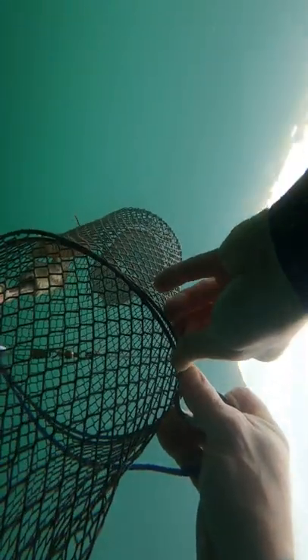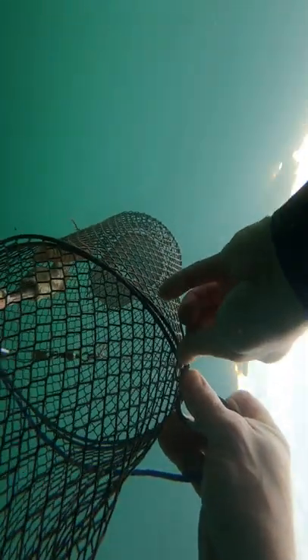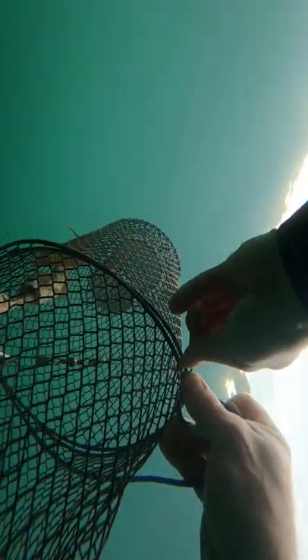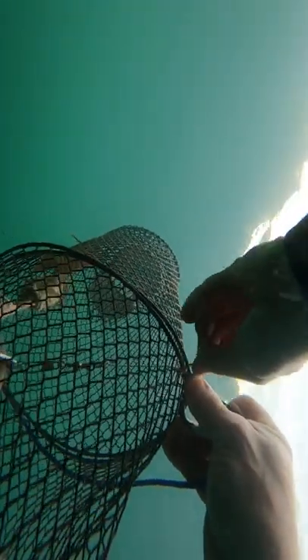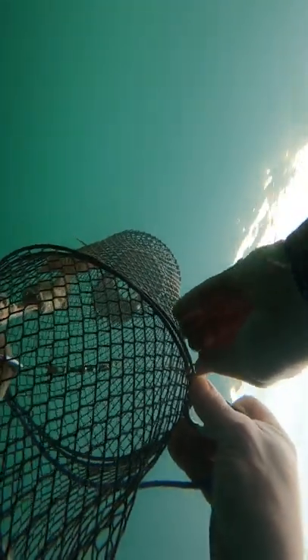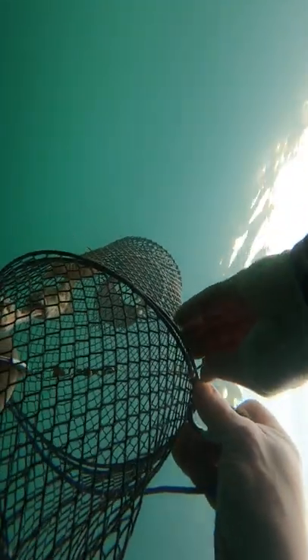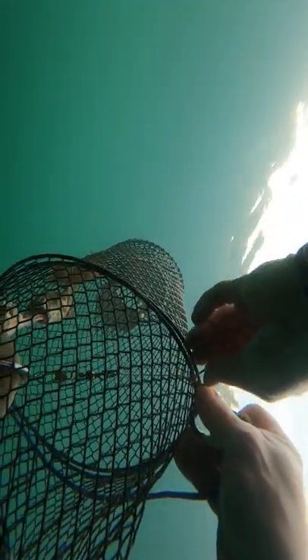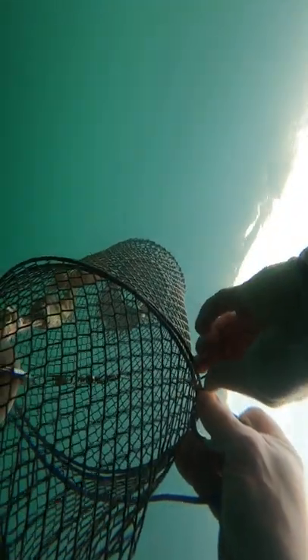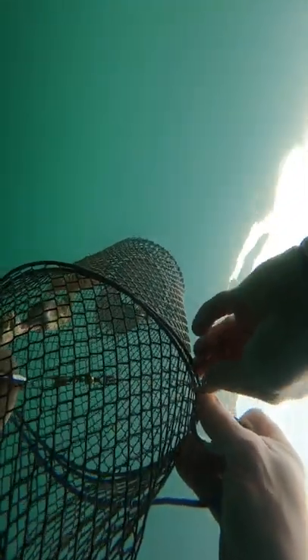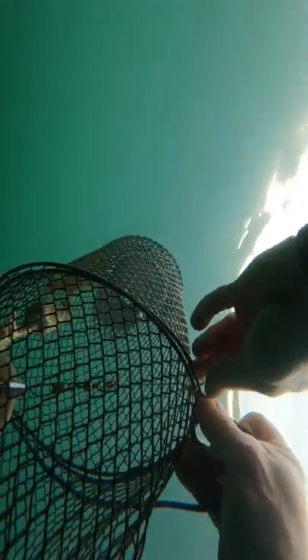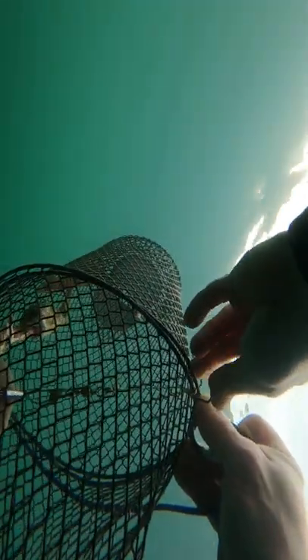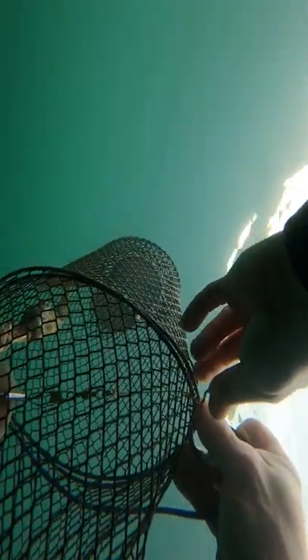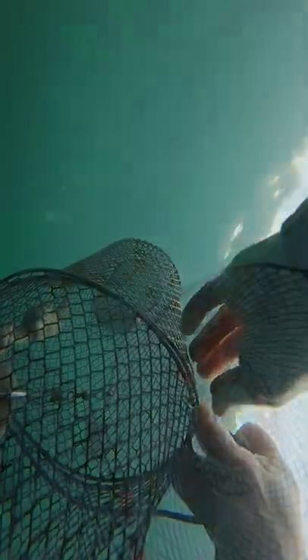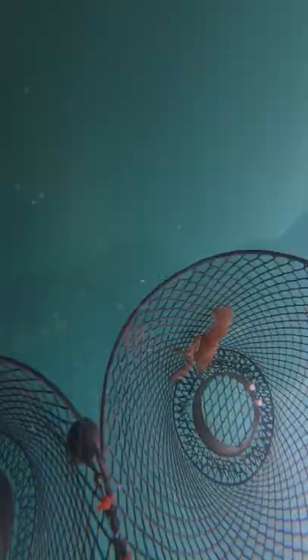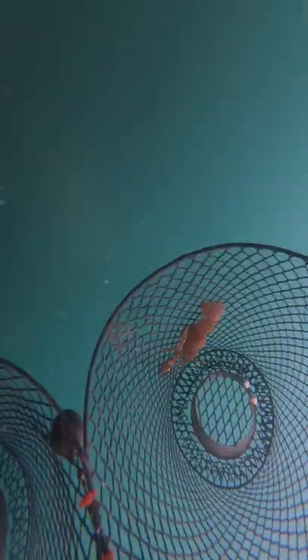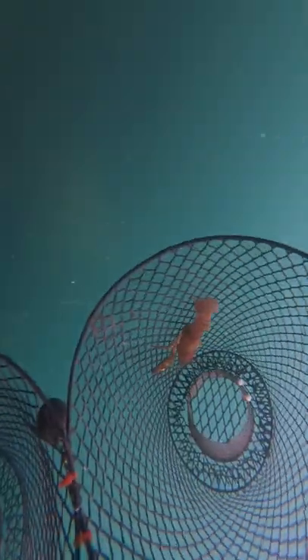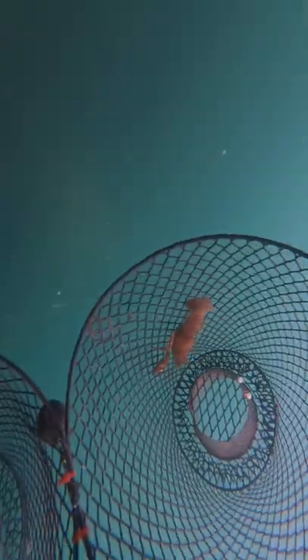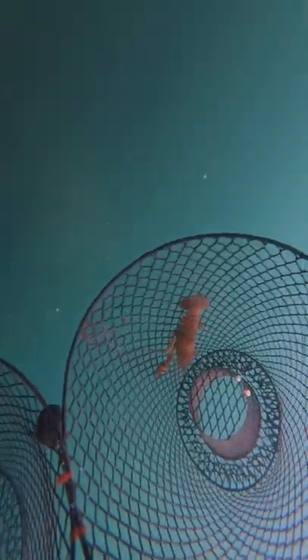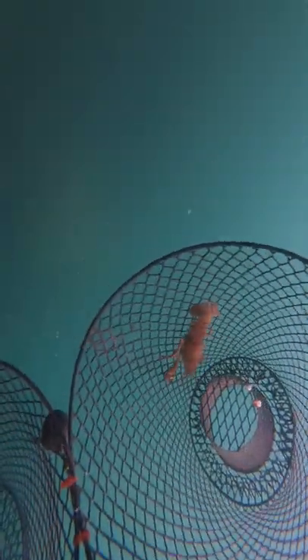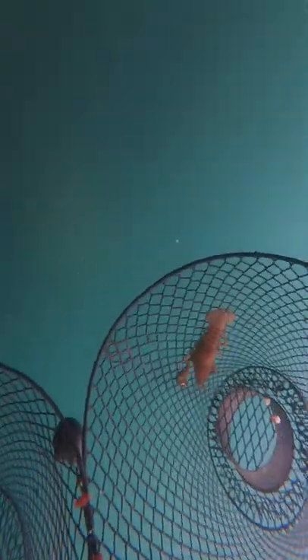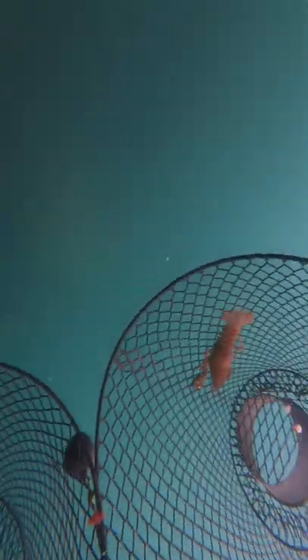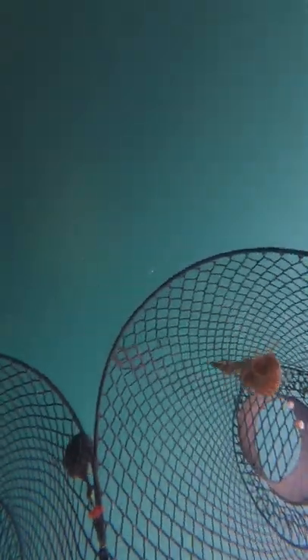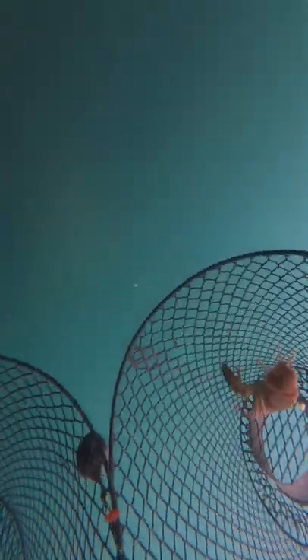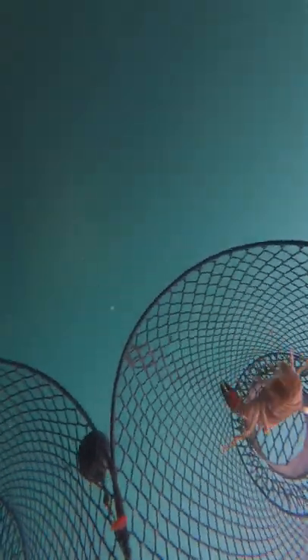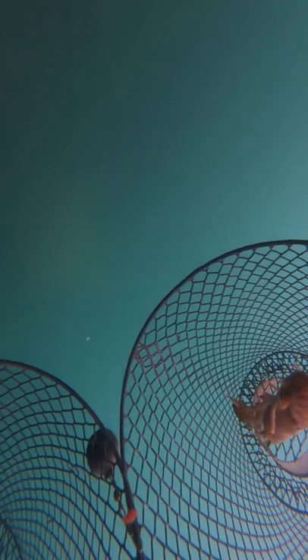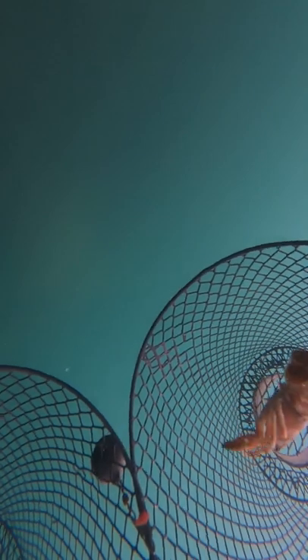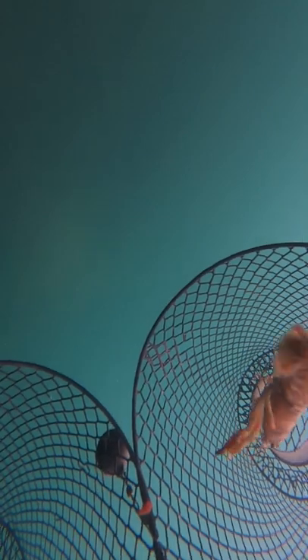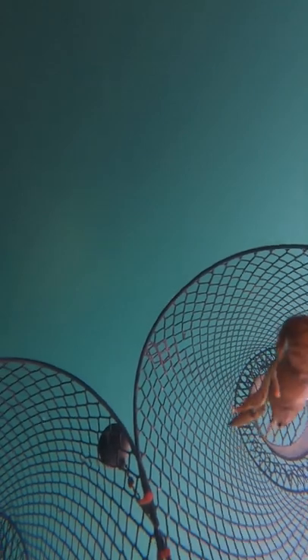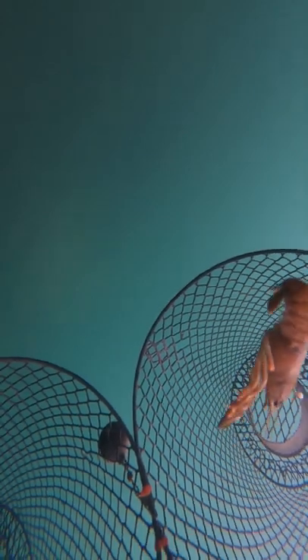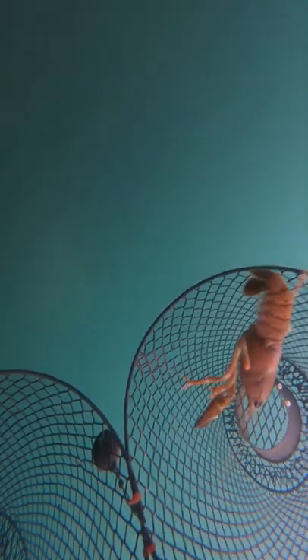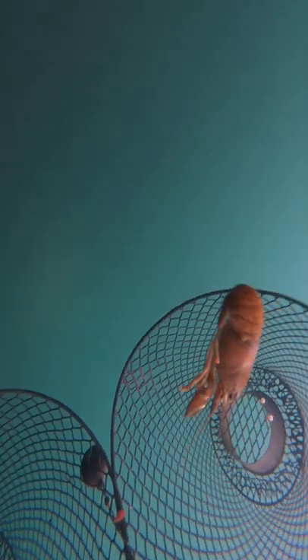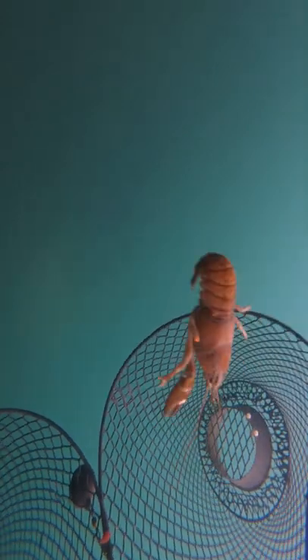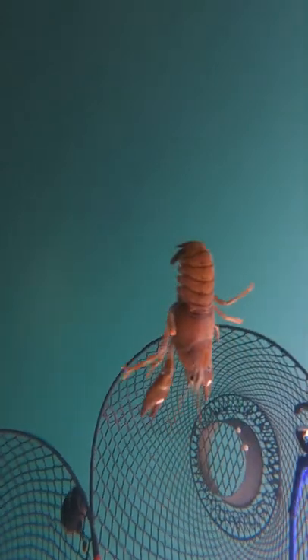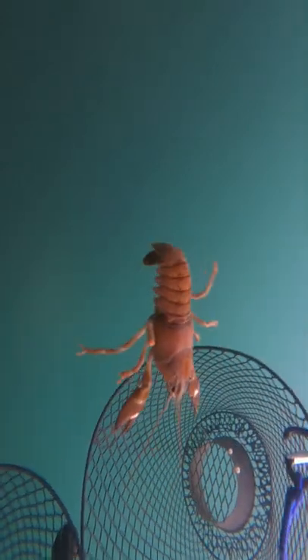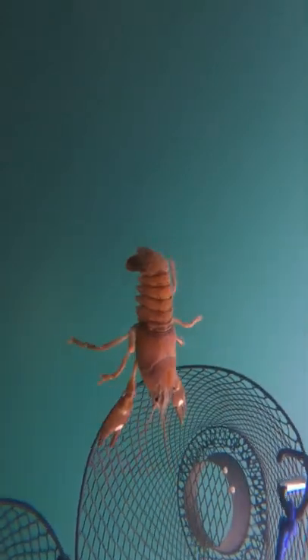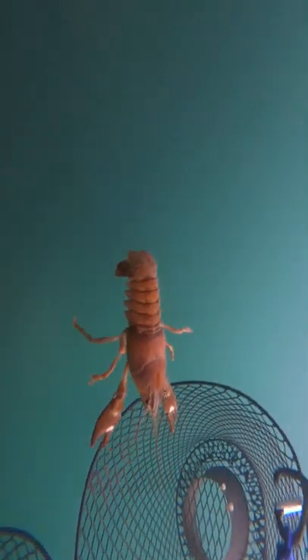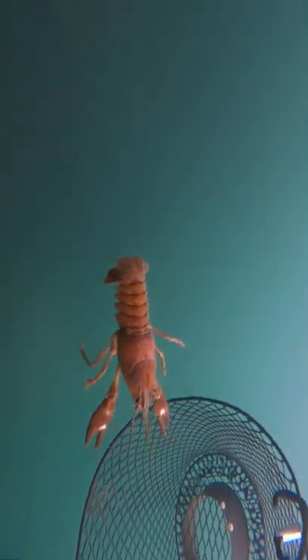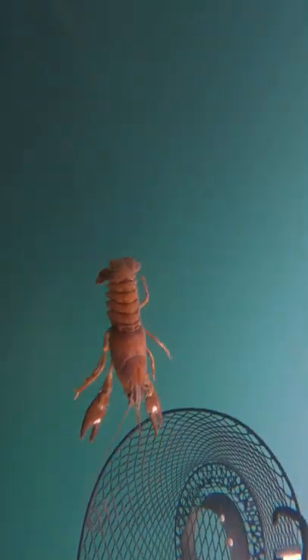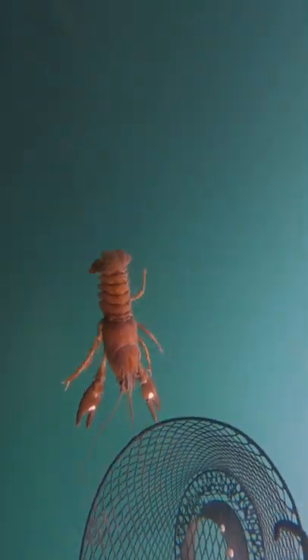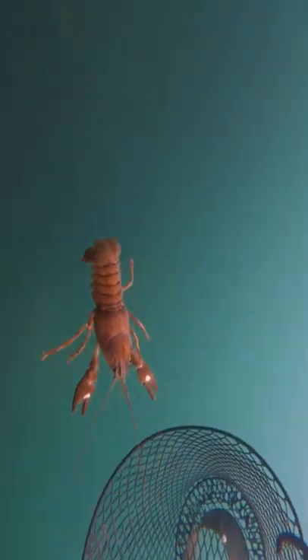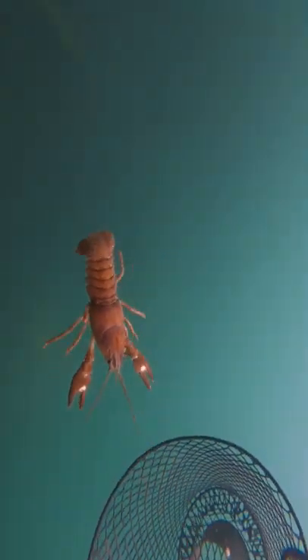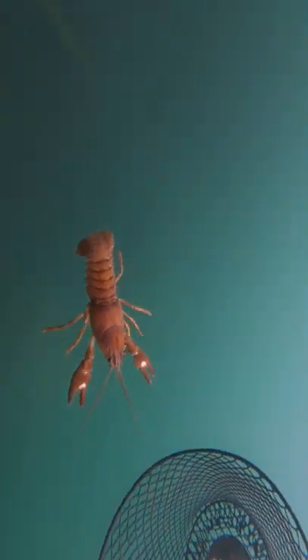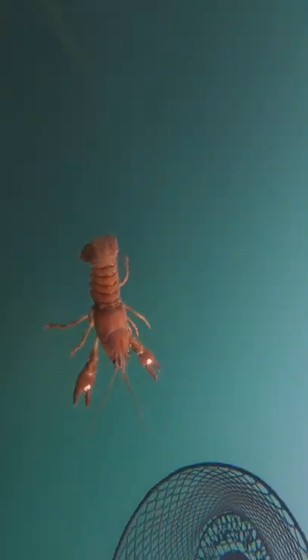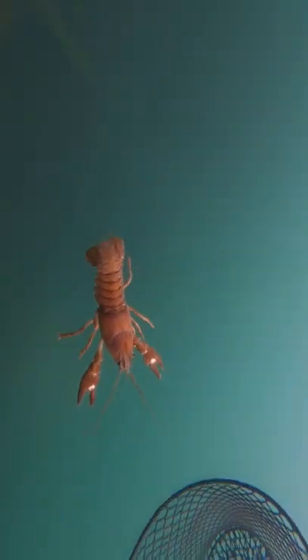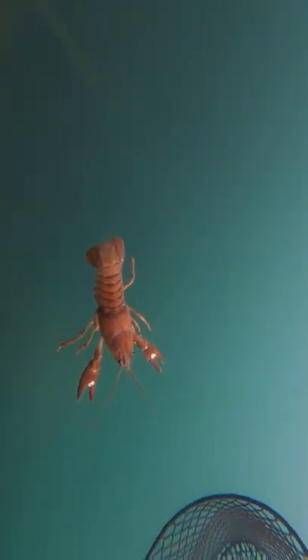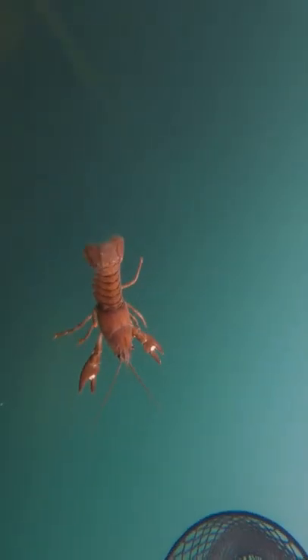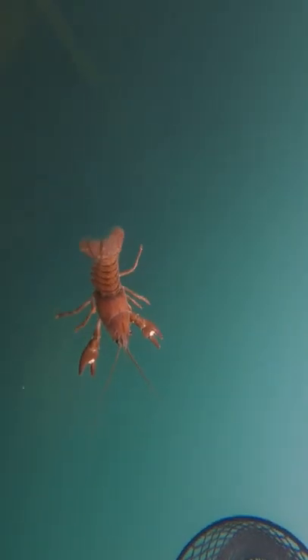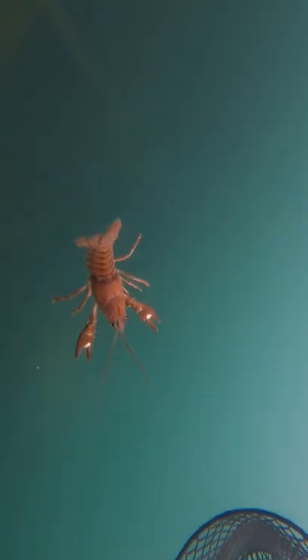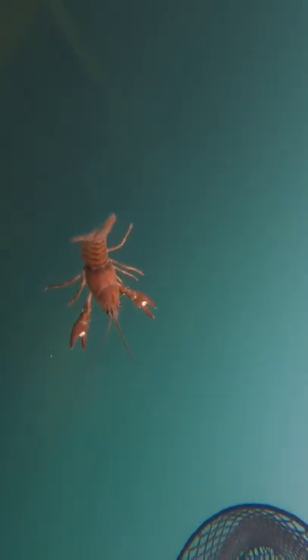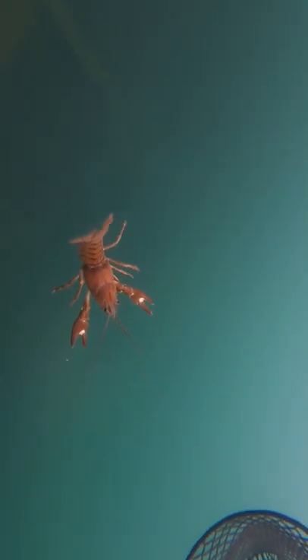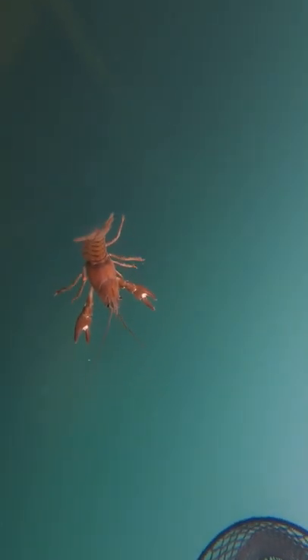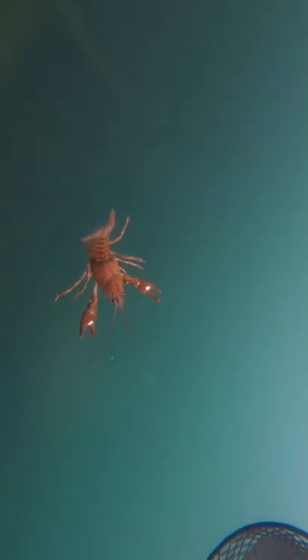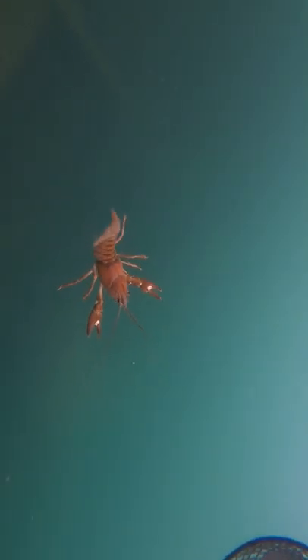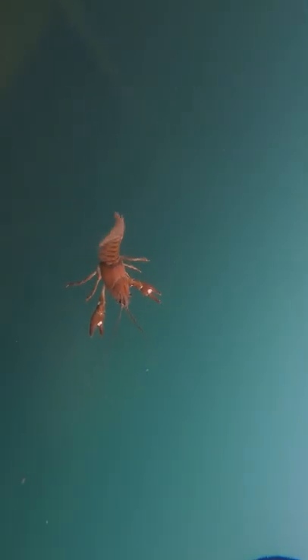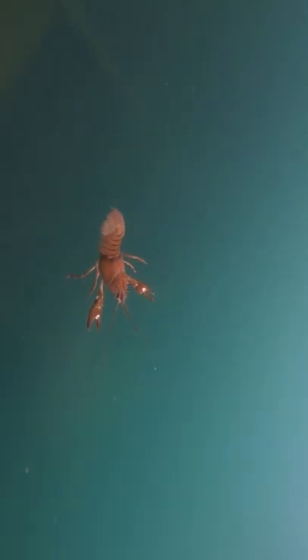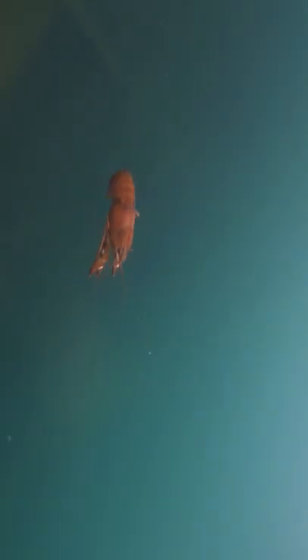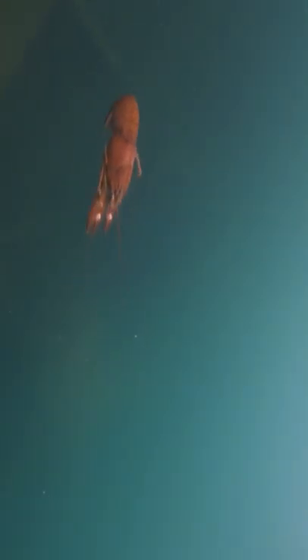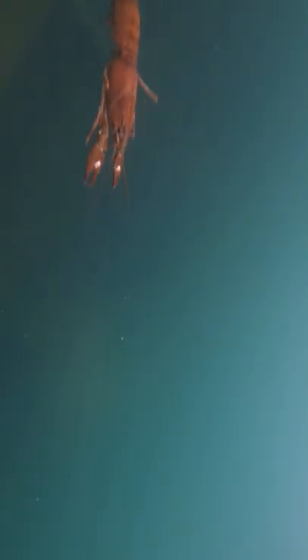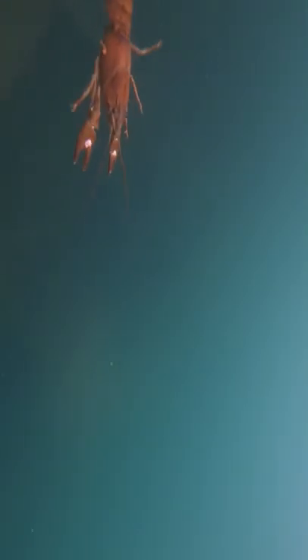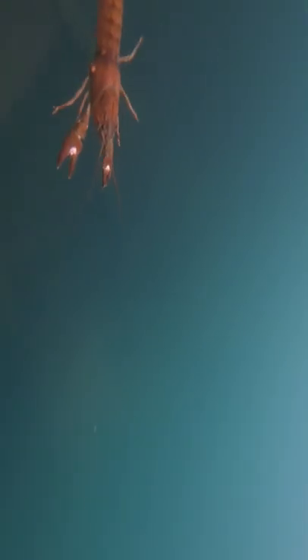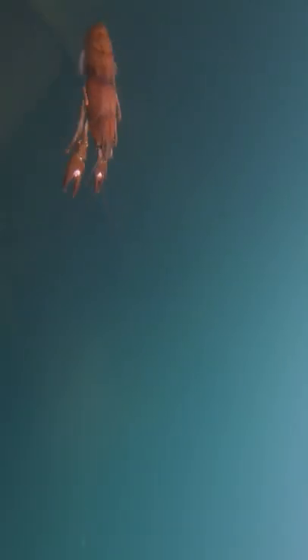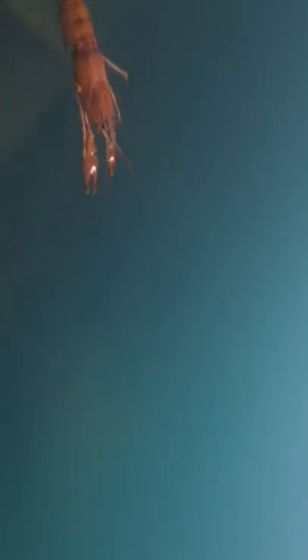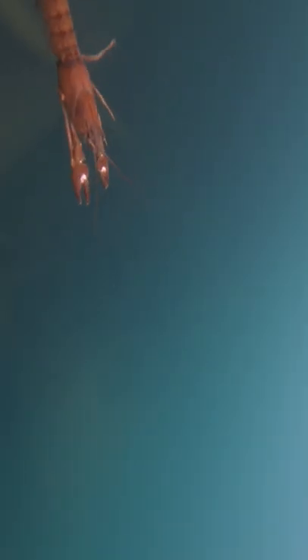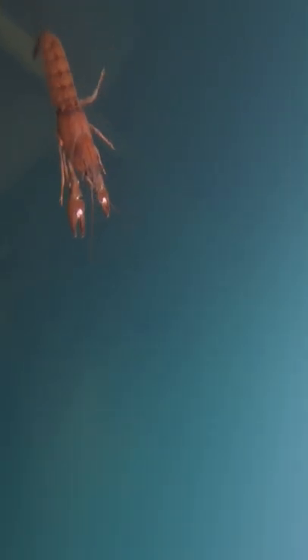I let these guys go because I'm really not interested in eating crayfish, so goodbye, little buddy. Have a good life.